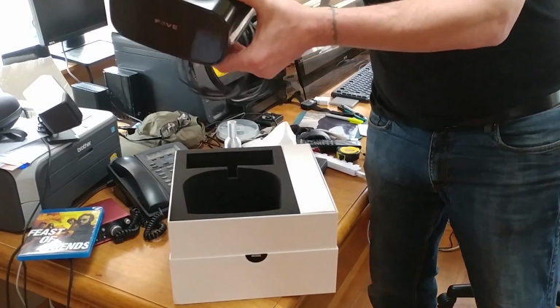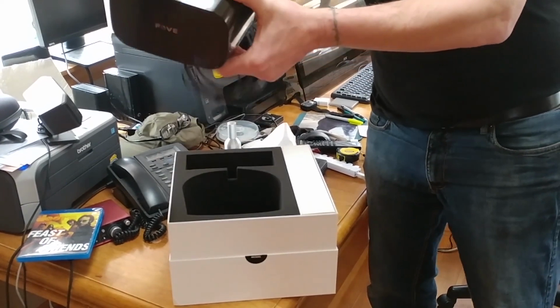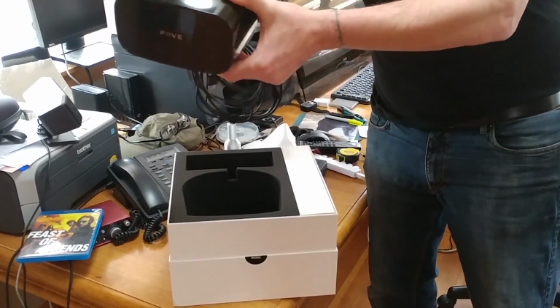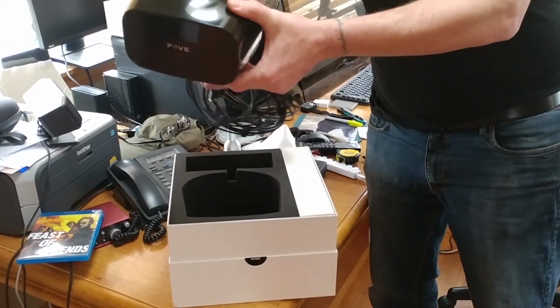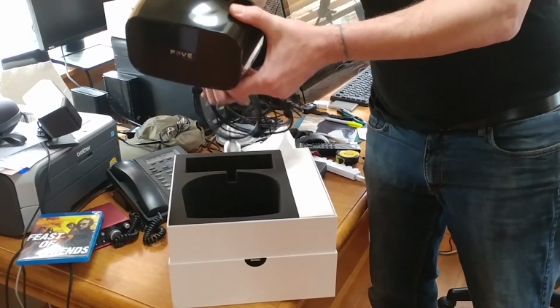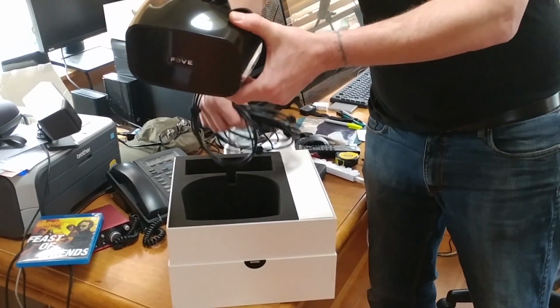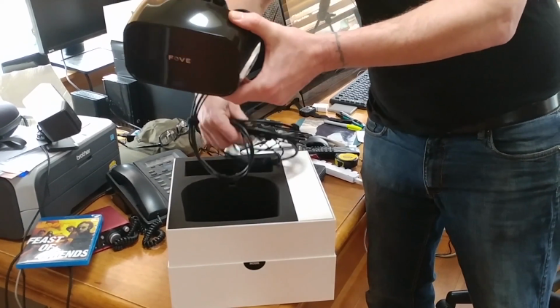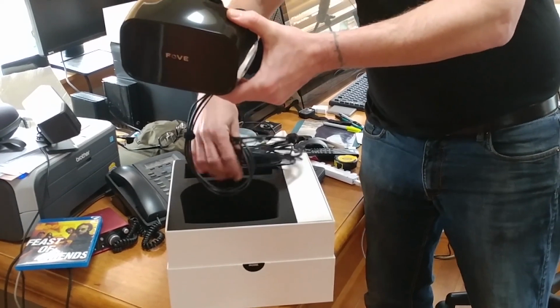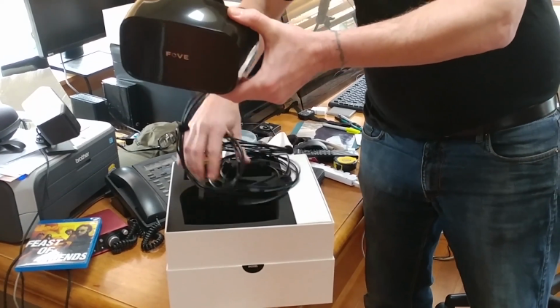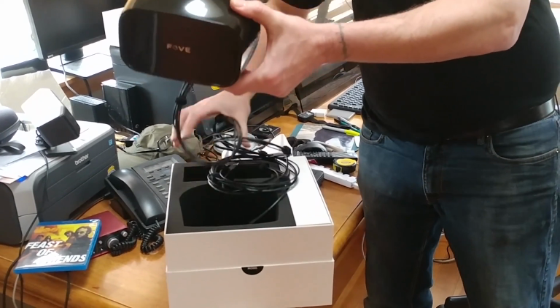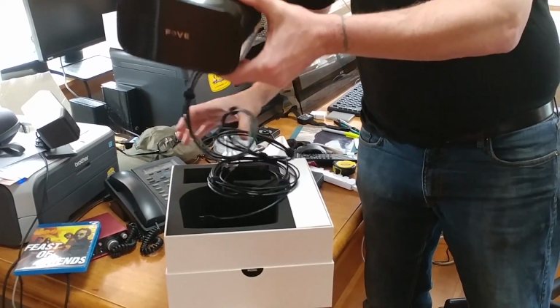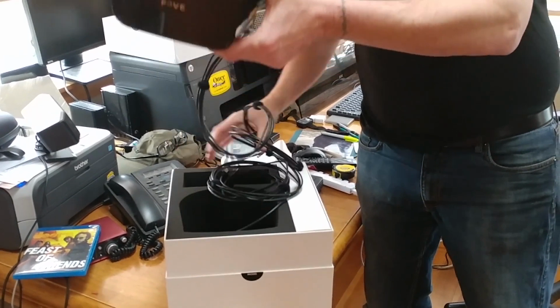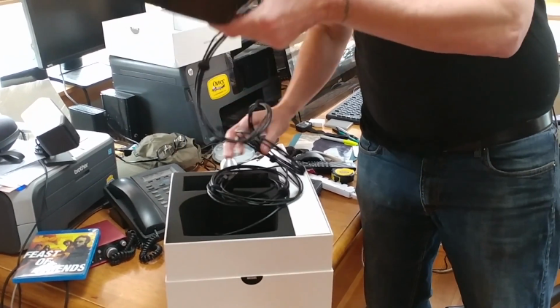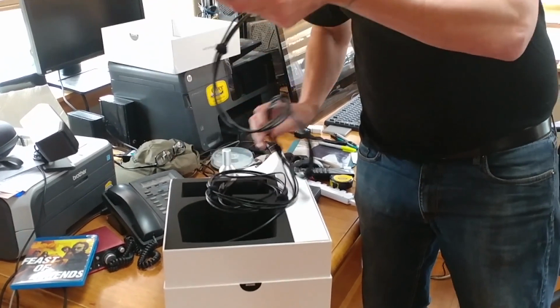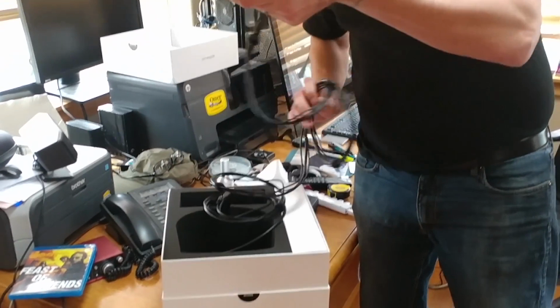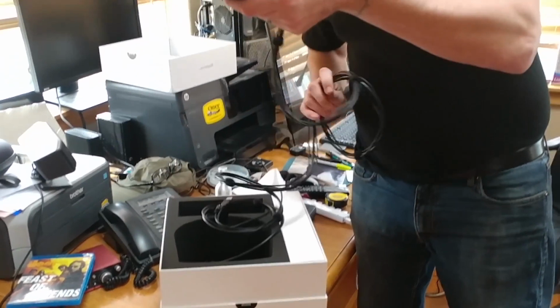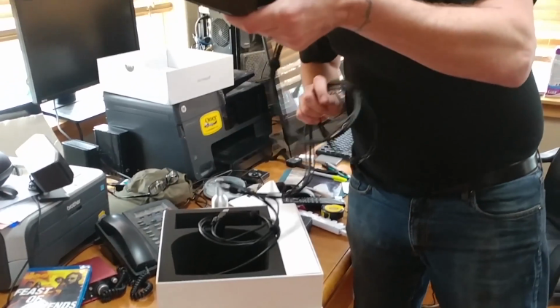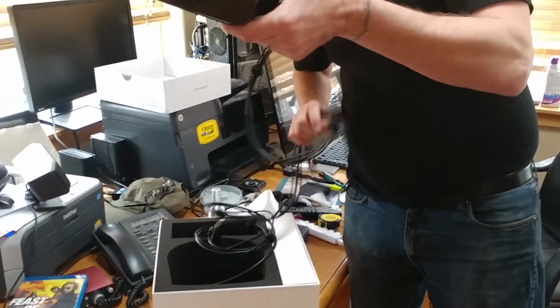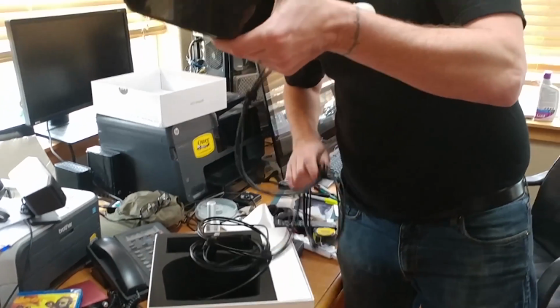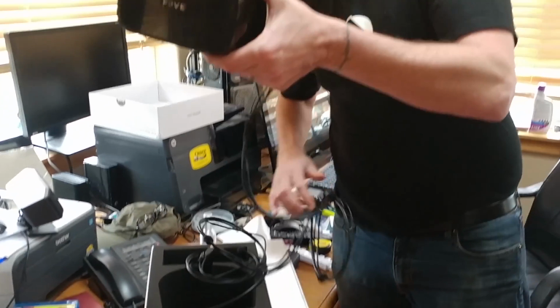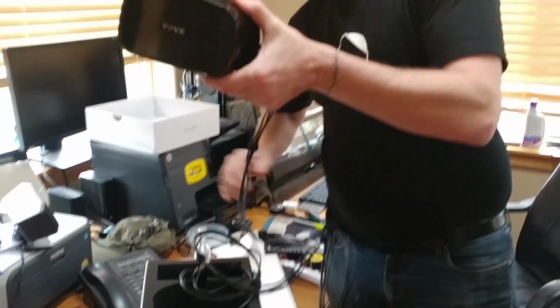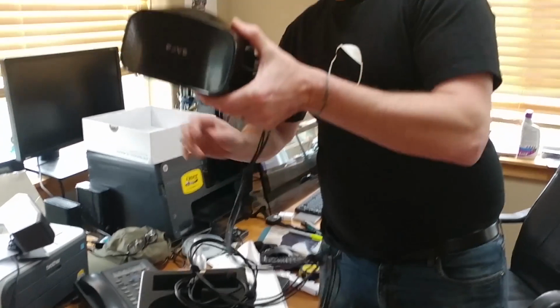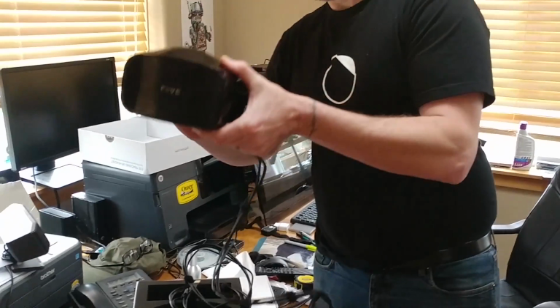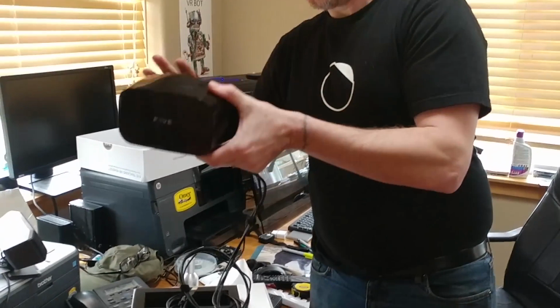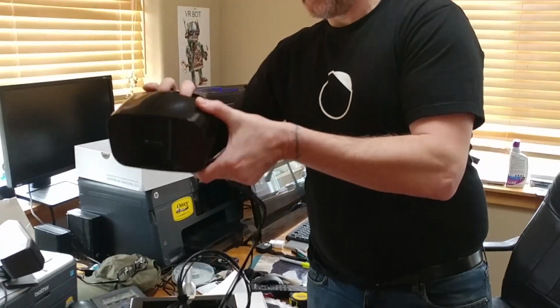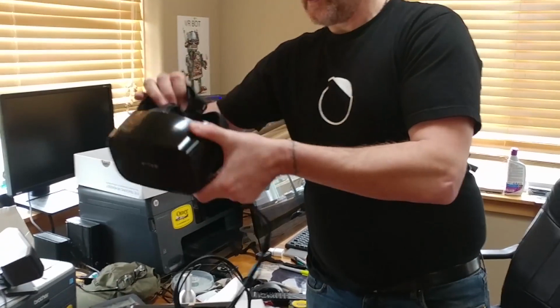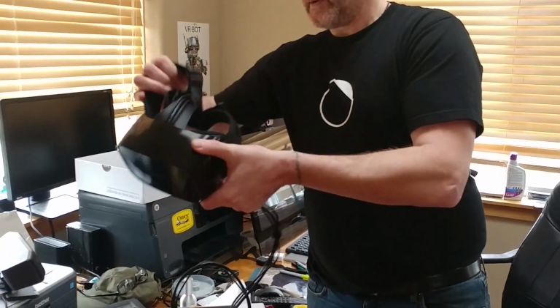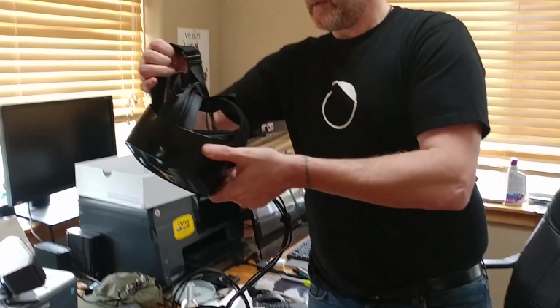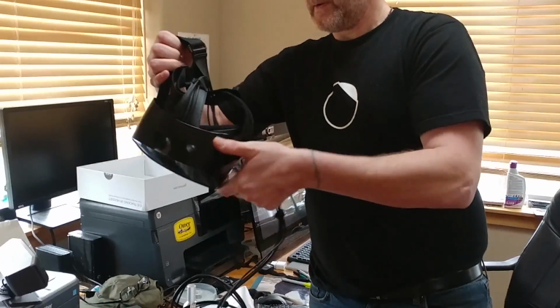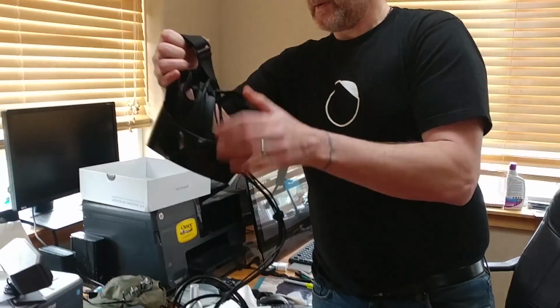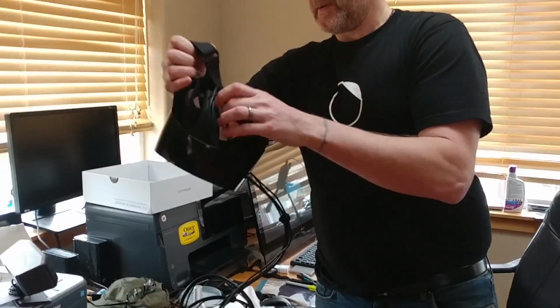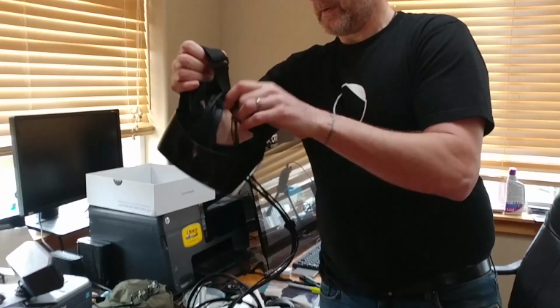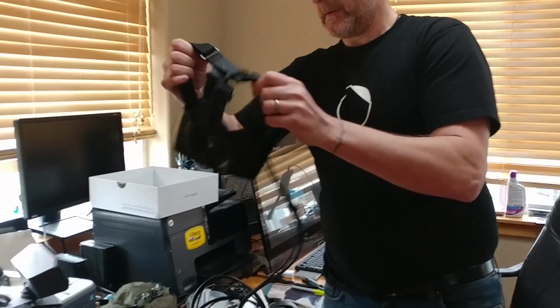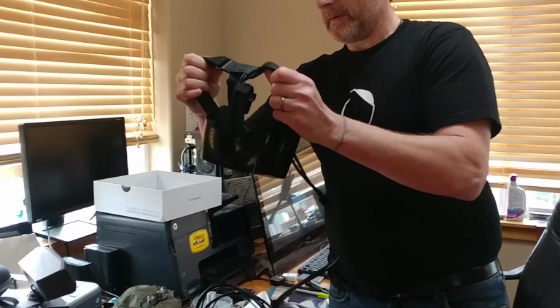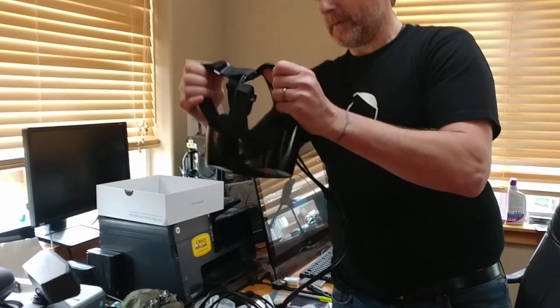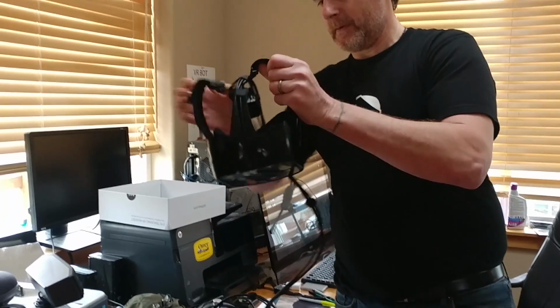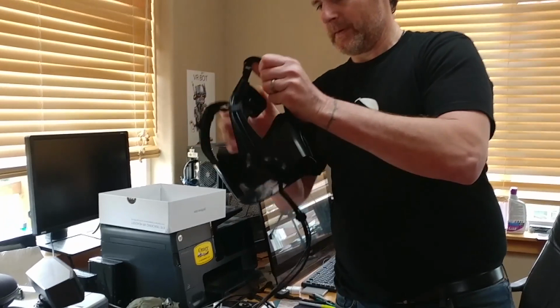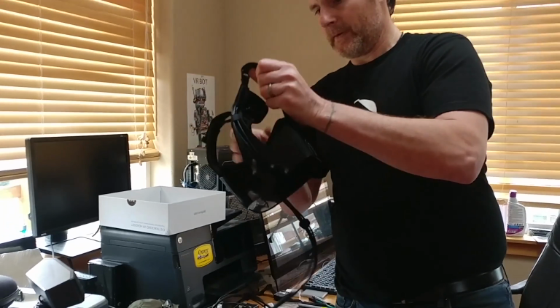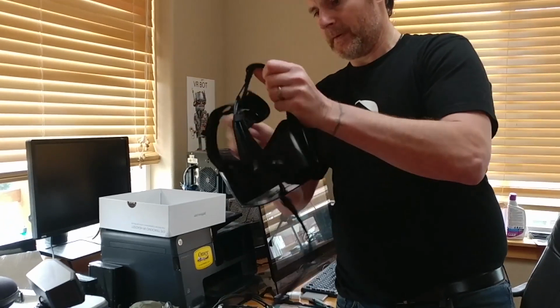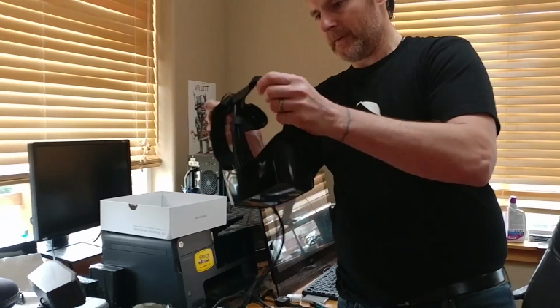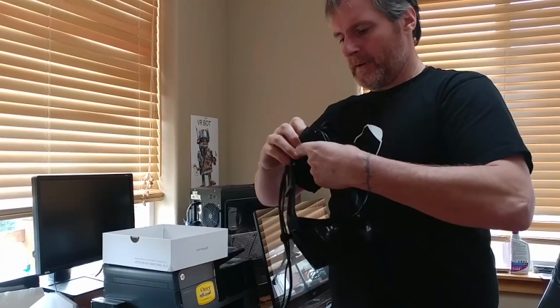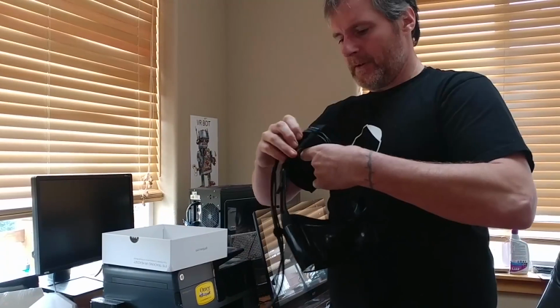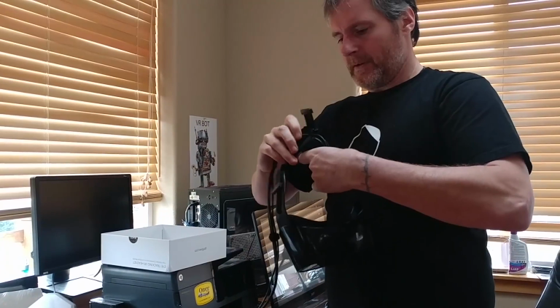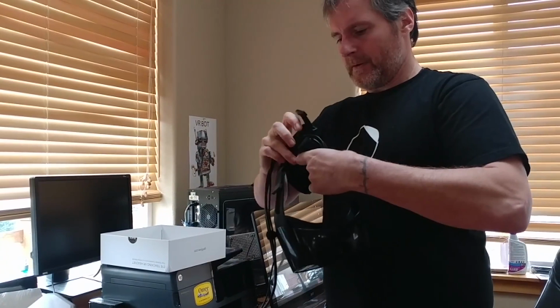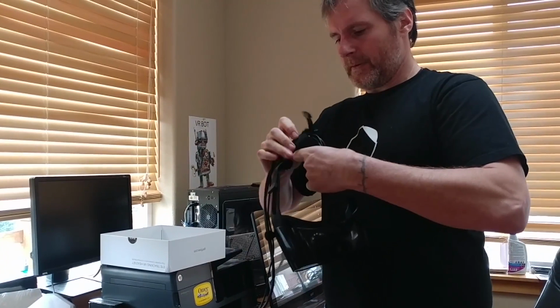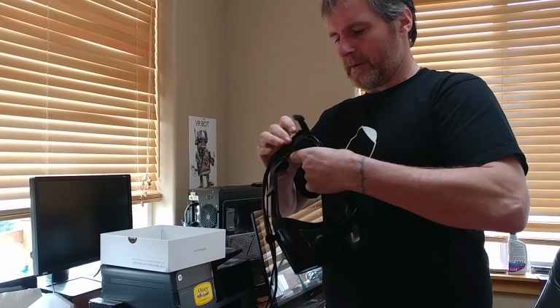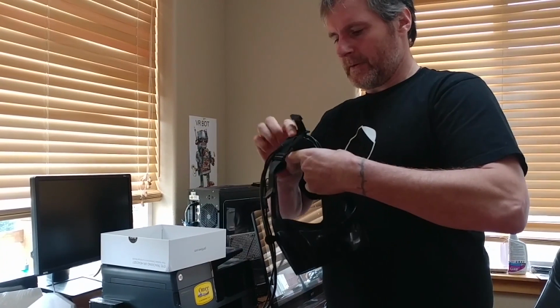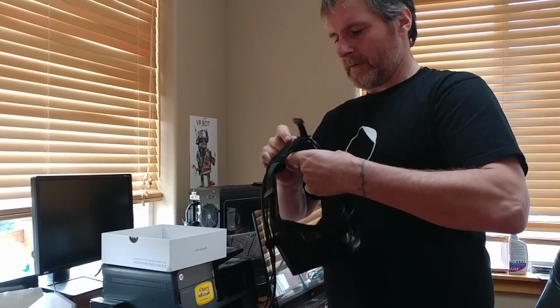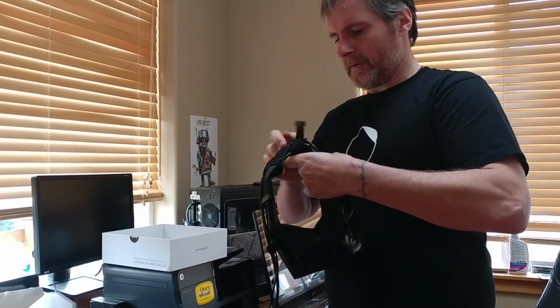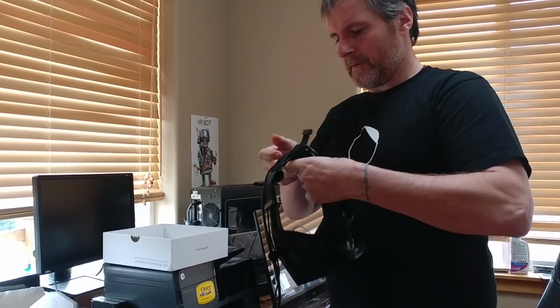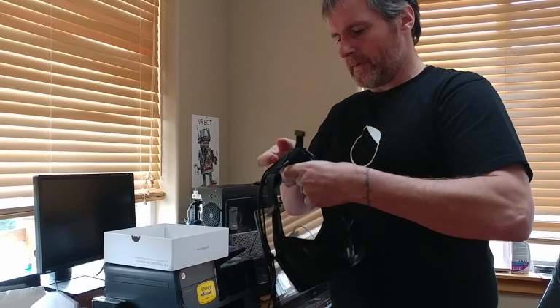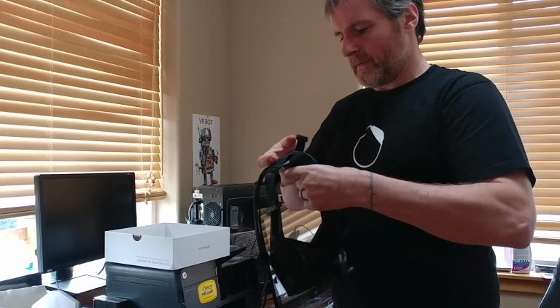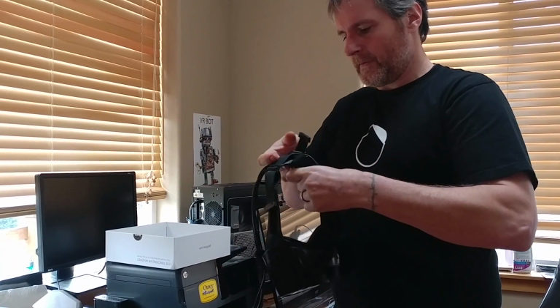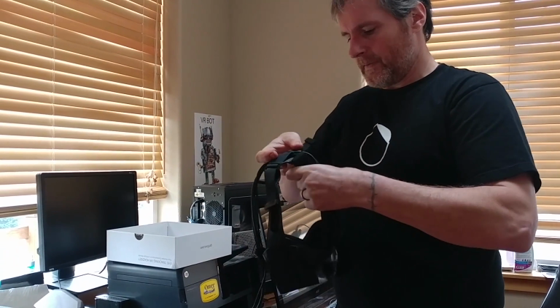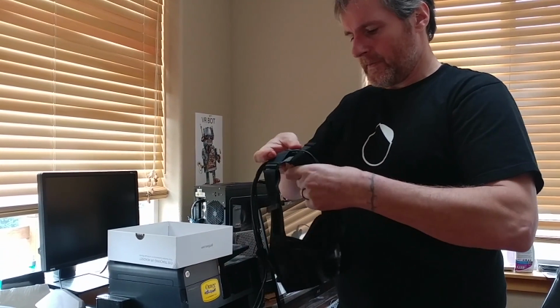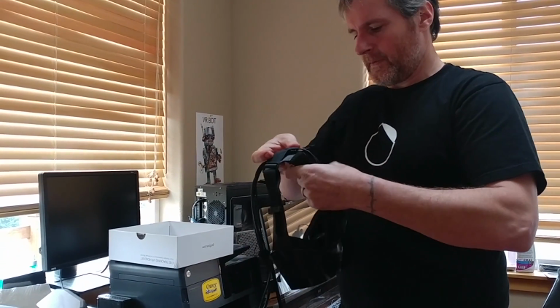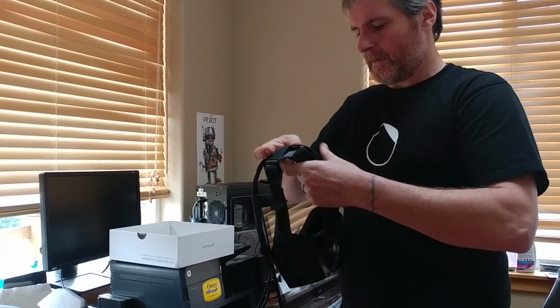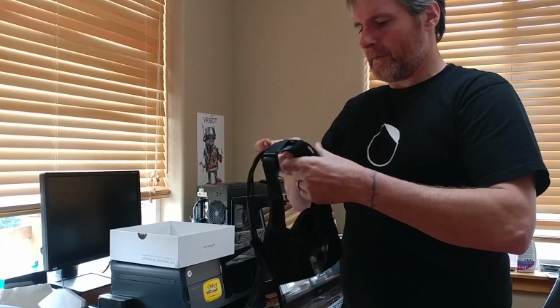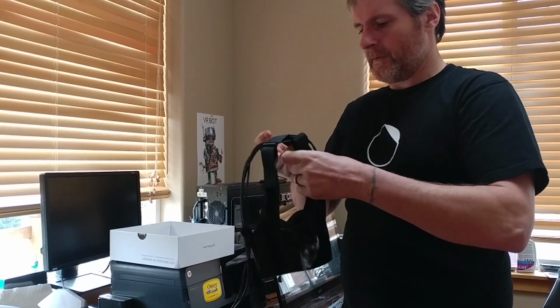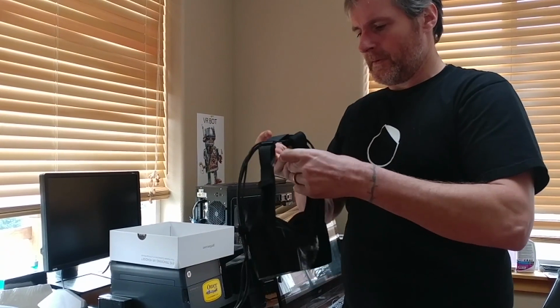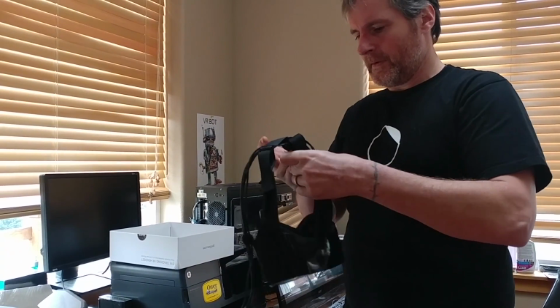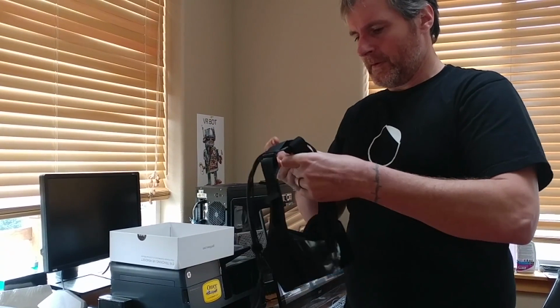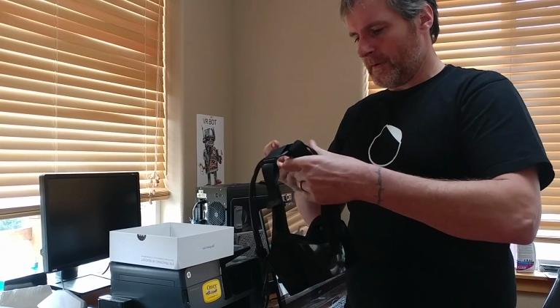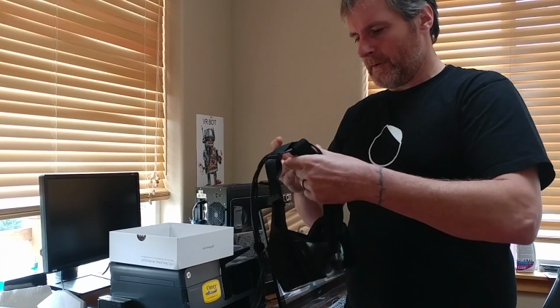When I put the headset on, it felt sturdy — not too heavy at all, just really comfortable.